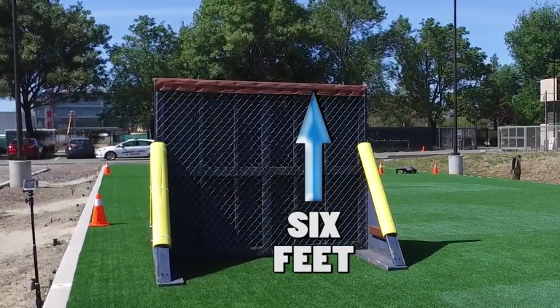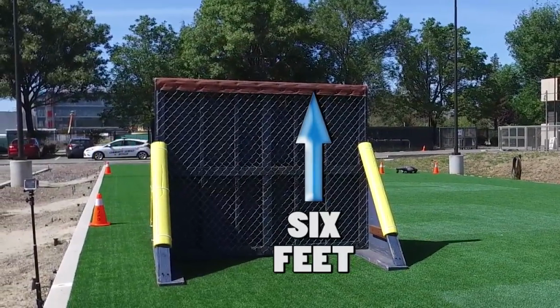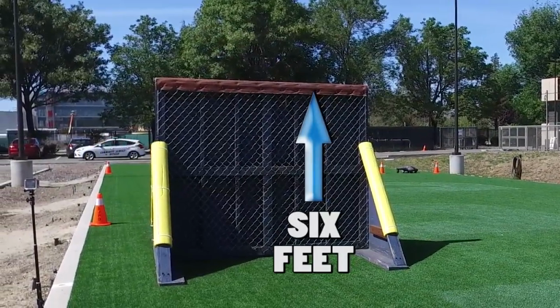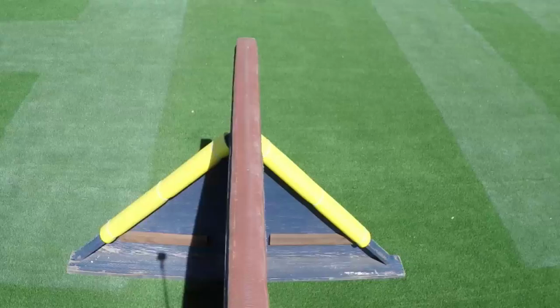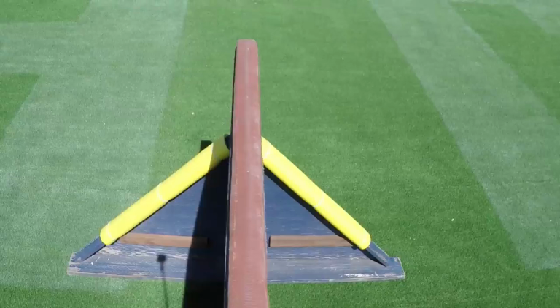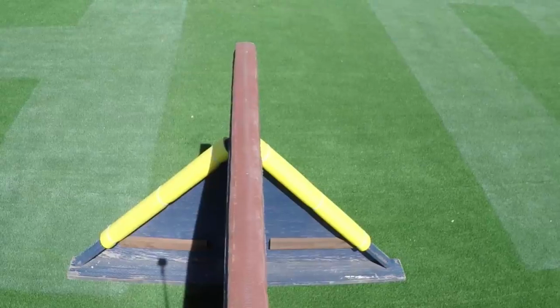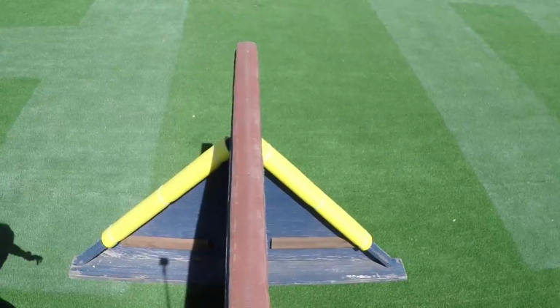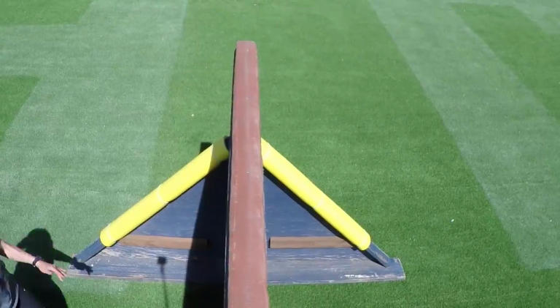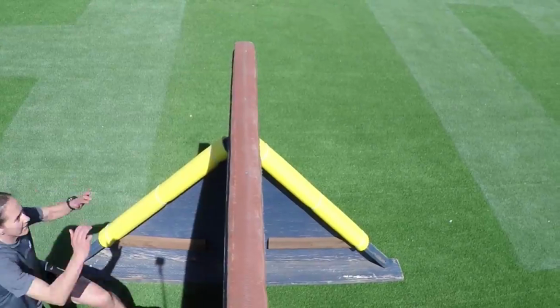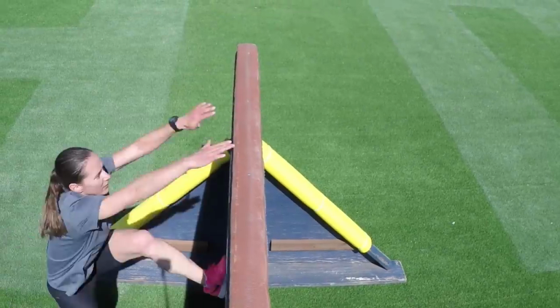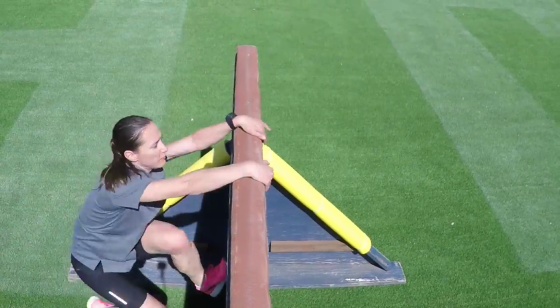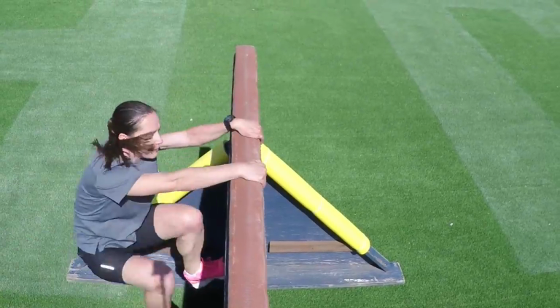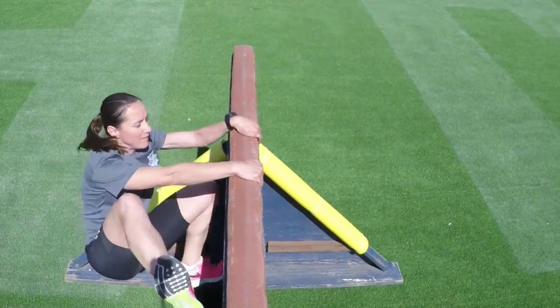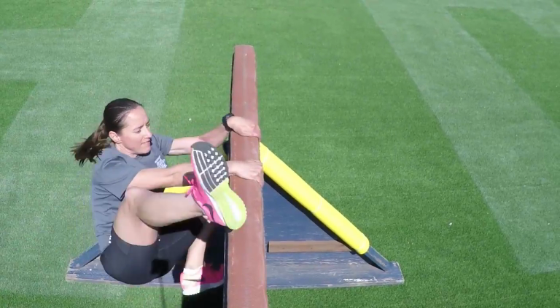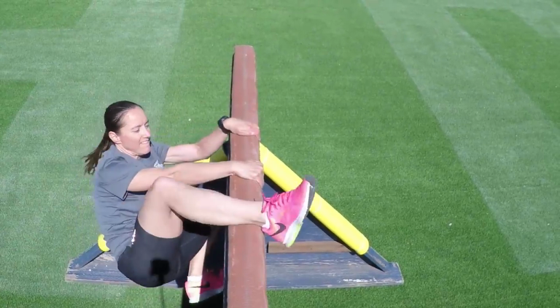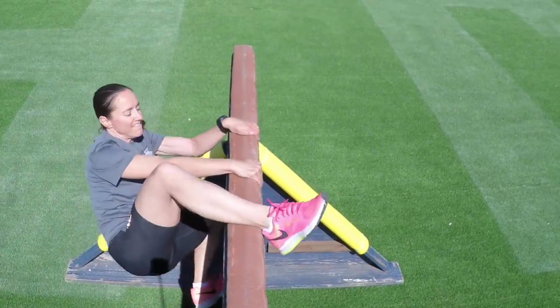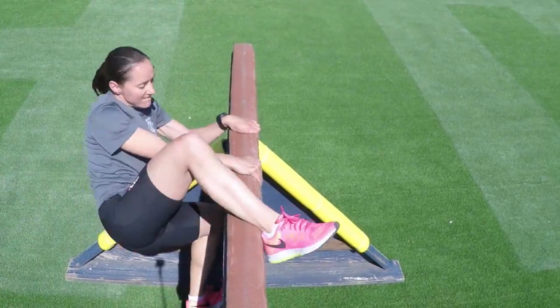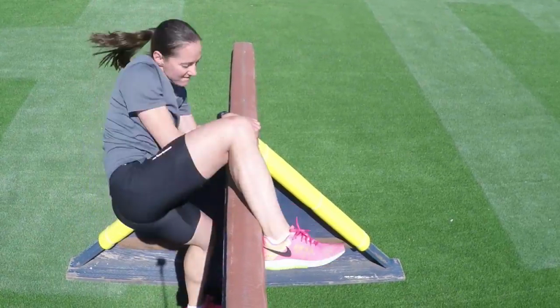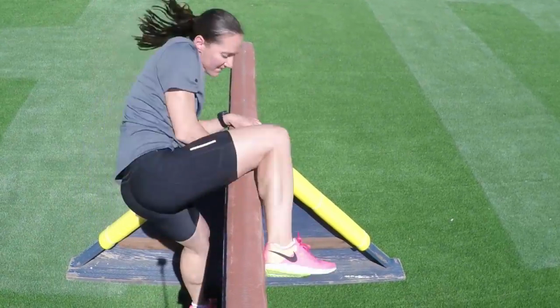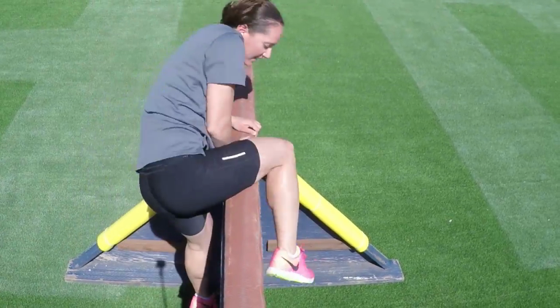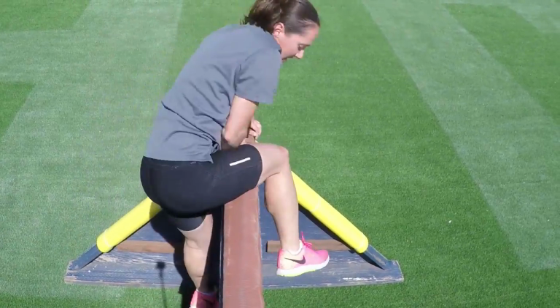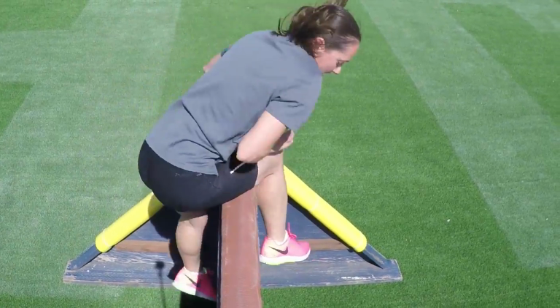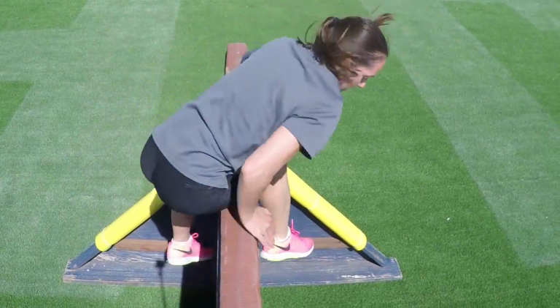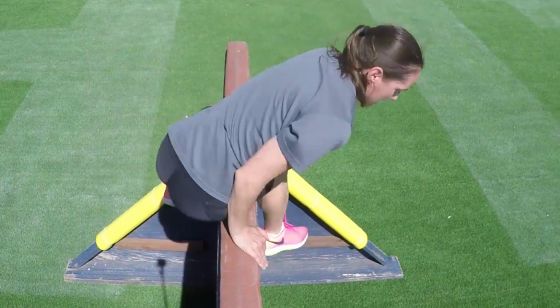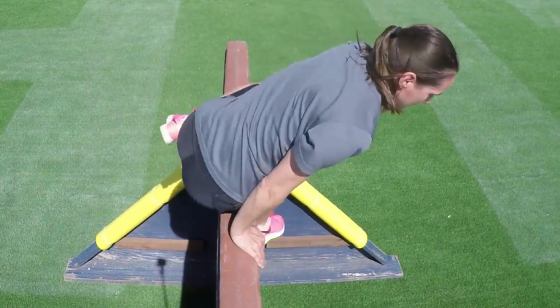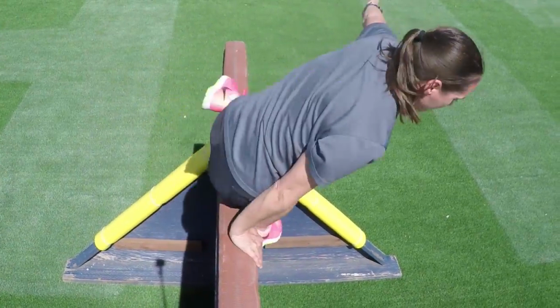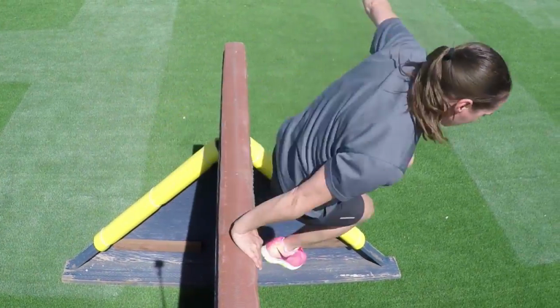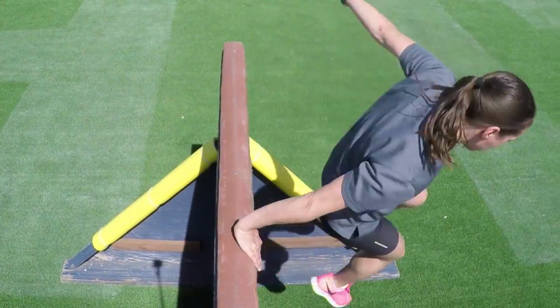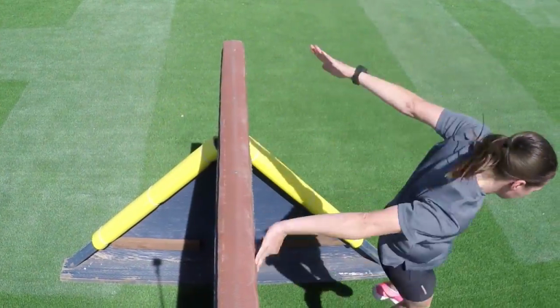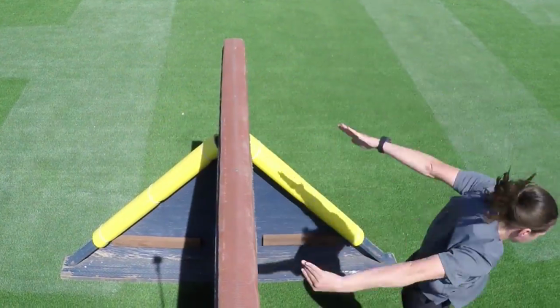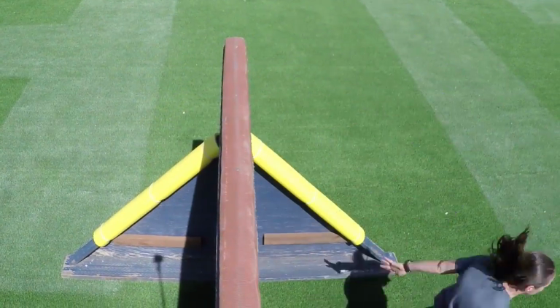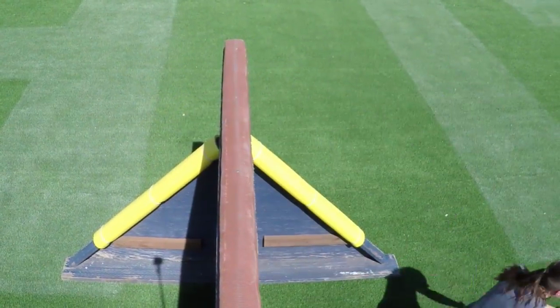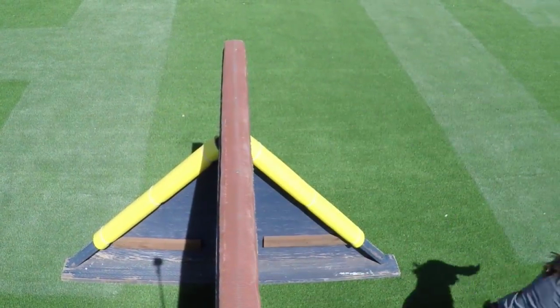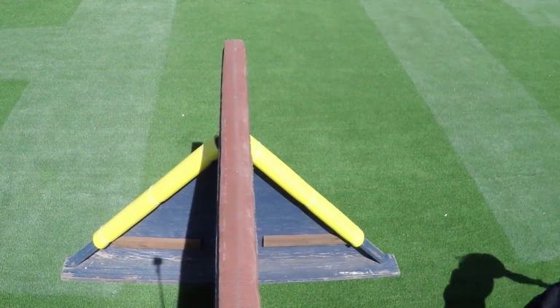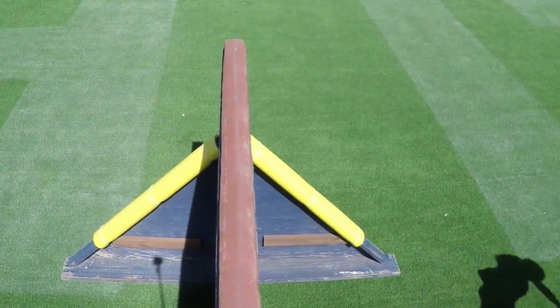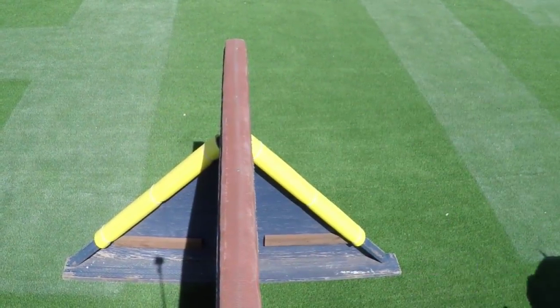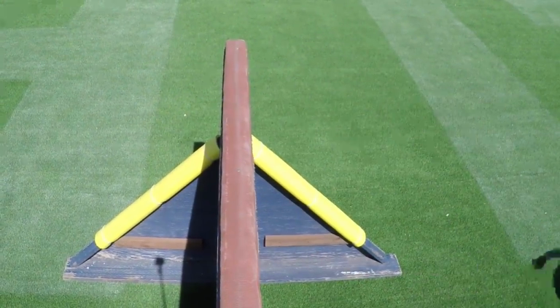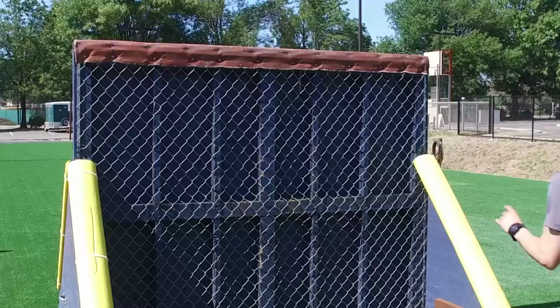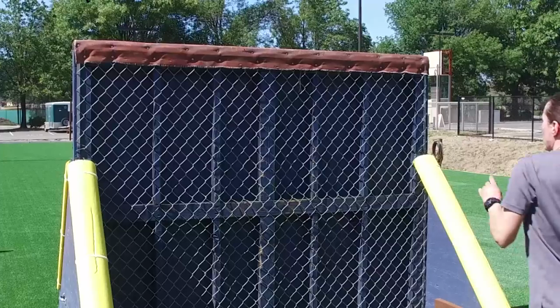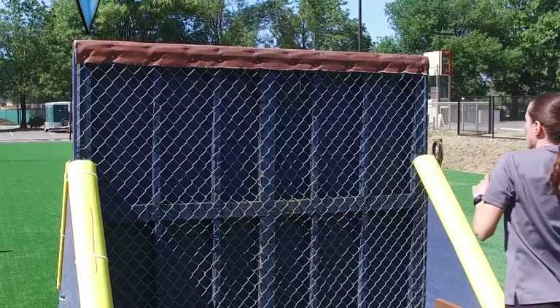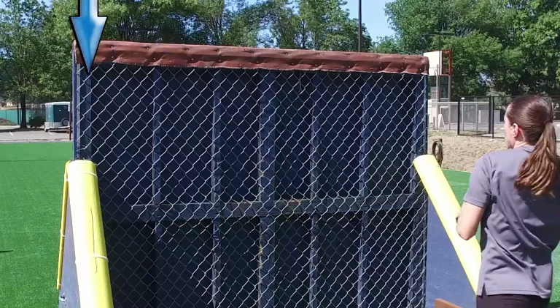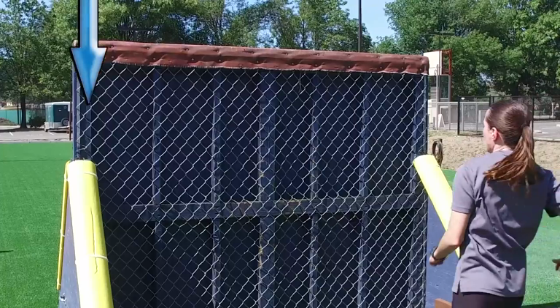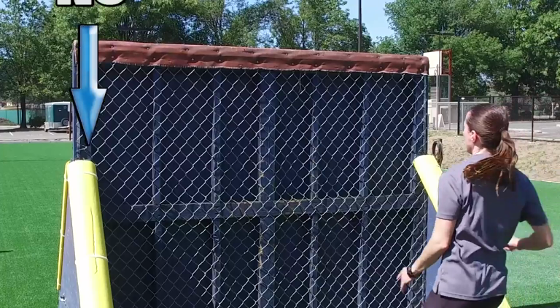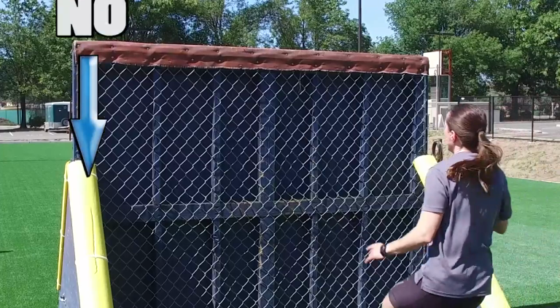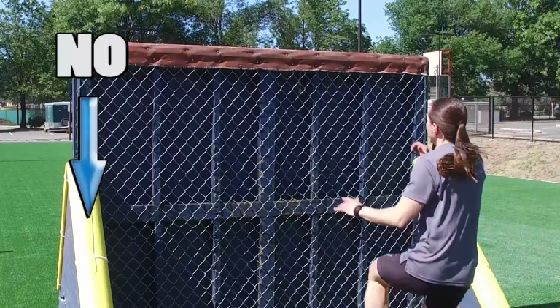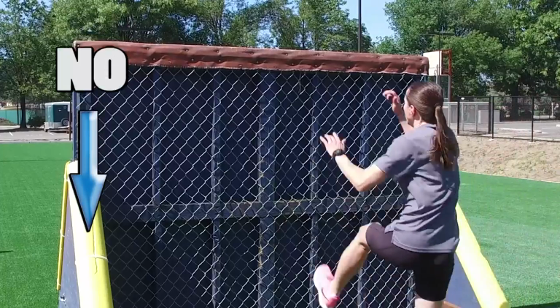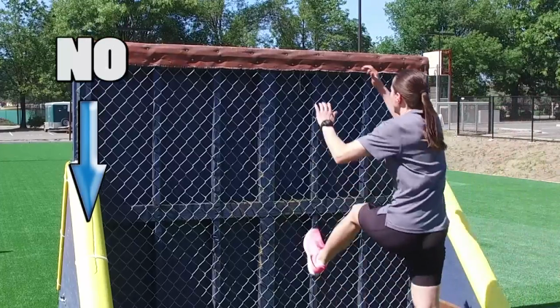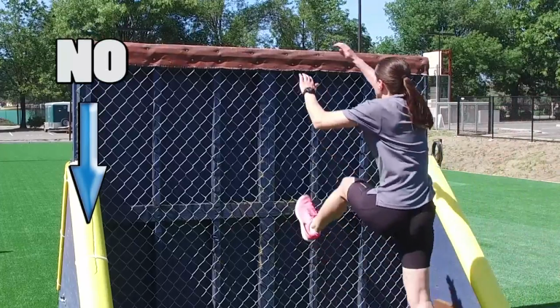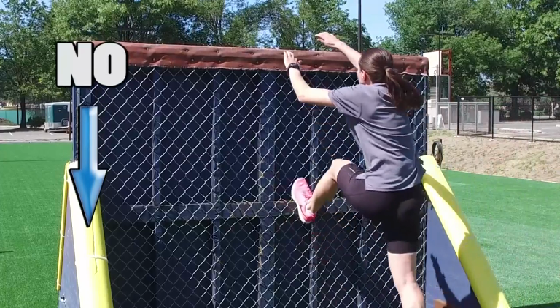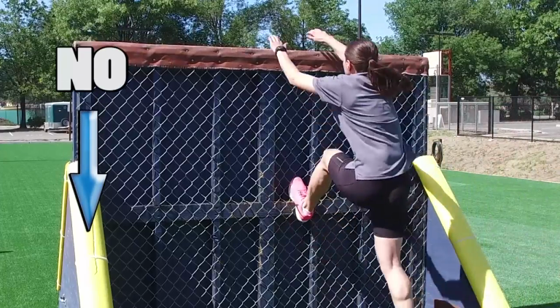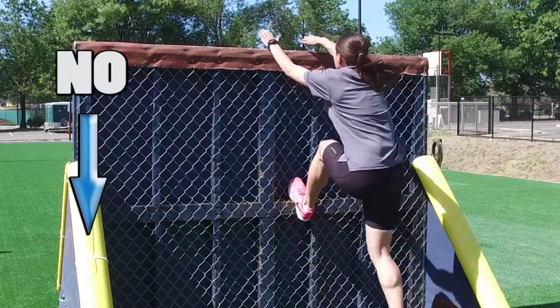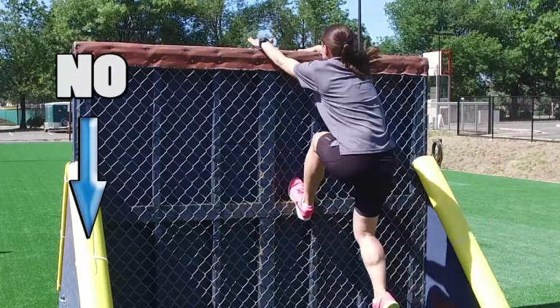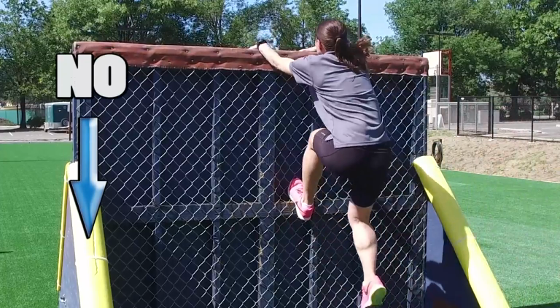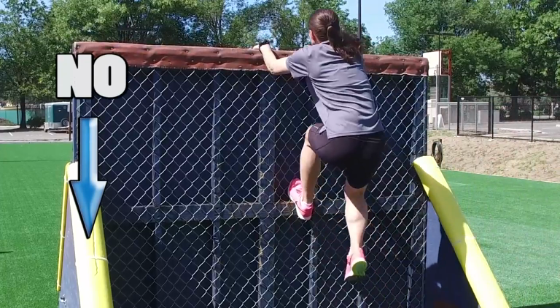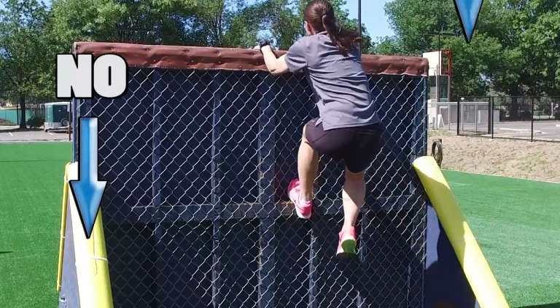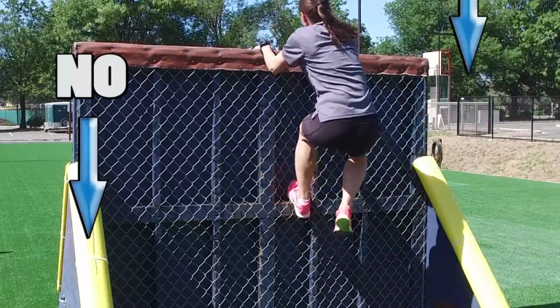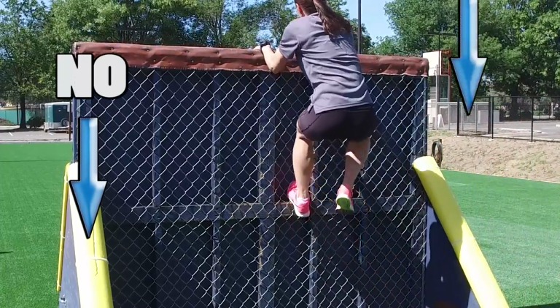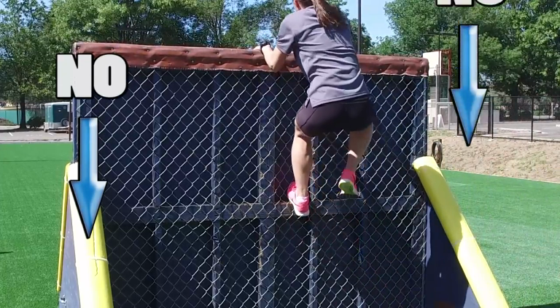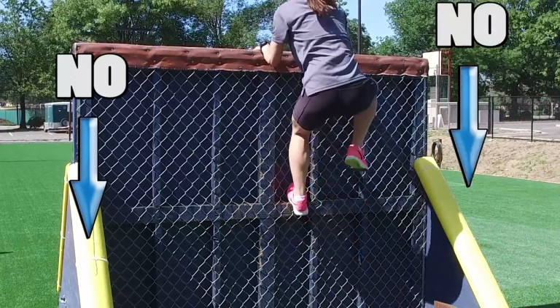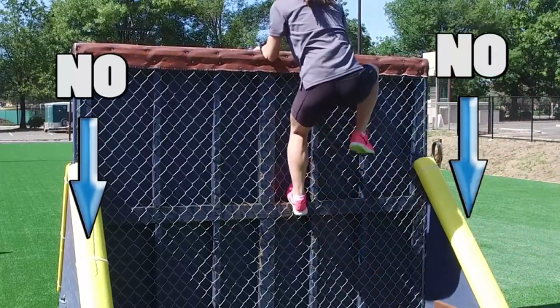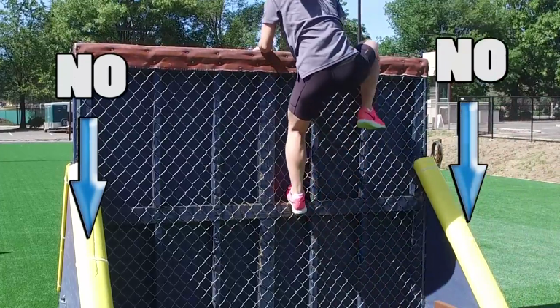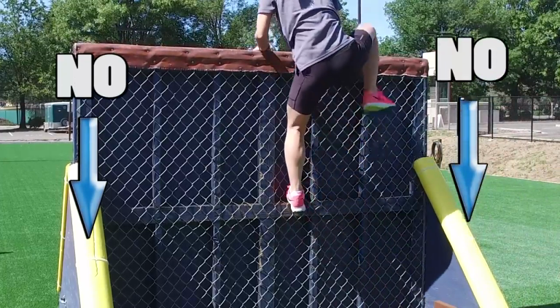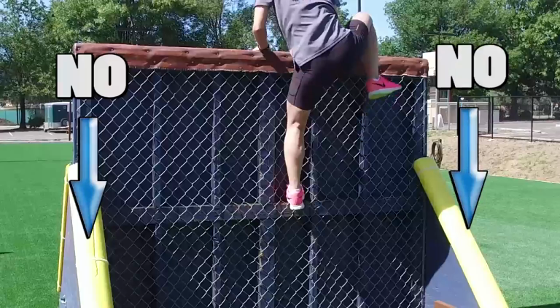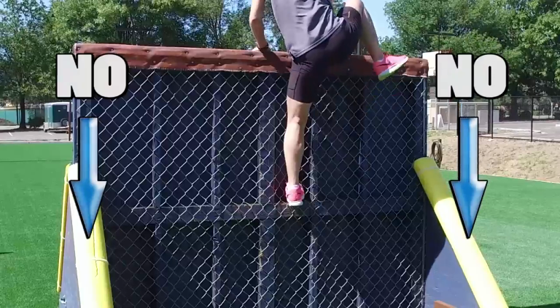You can use any method to get over the fences. However, you may not use the side supports in any manner to get over the fences.